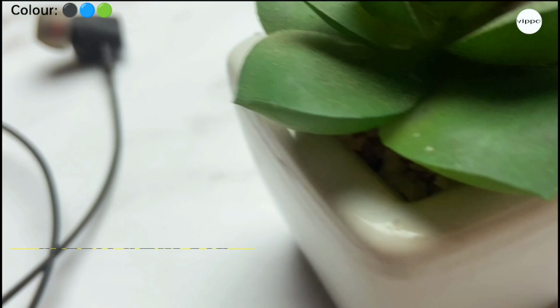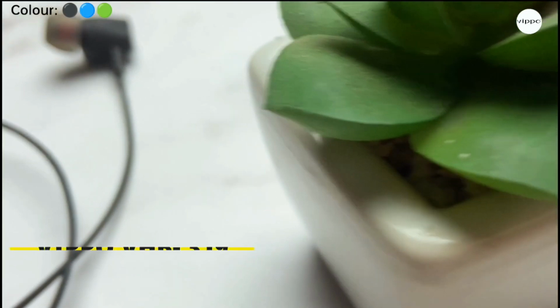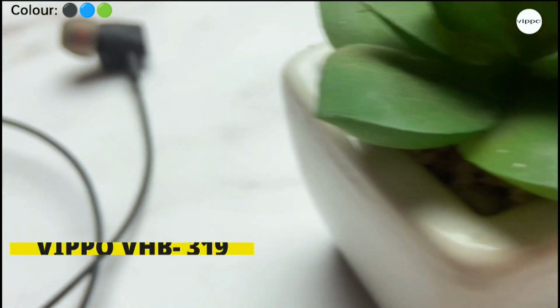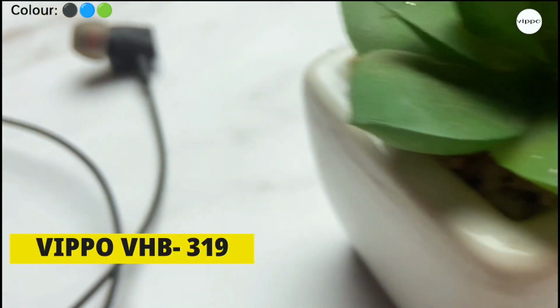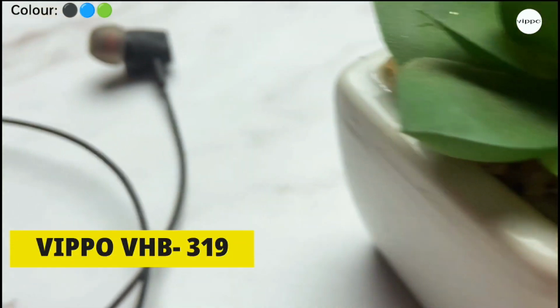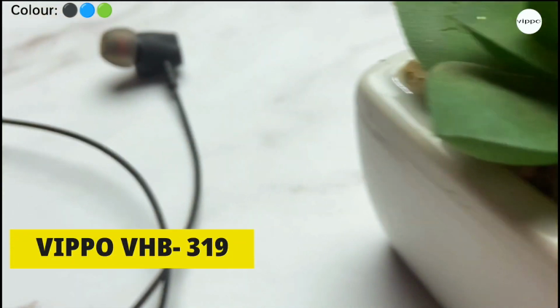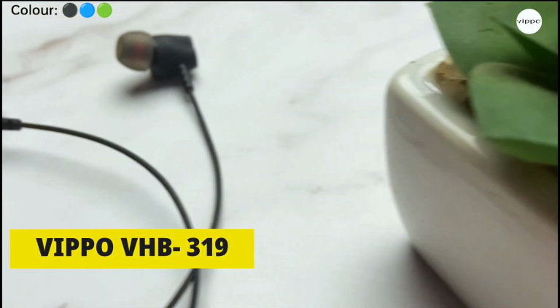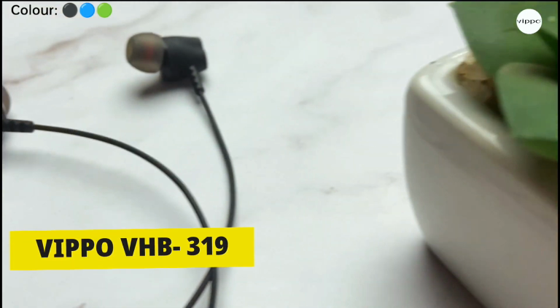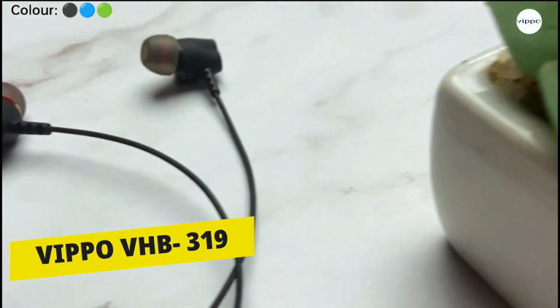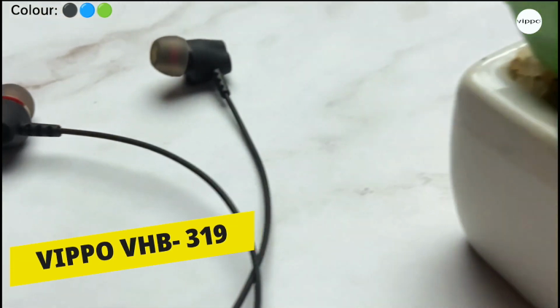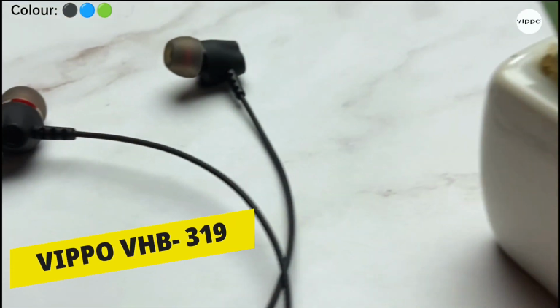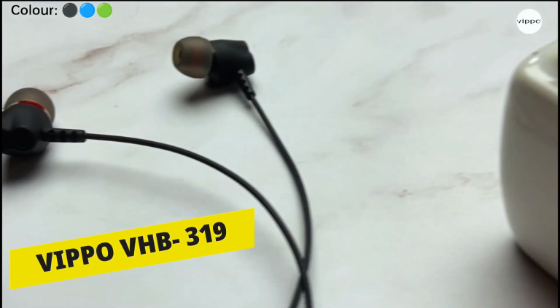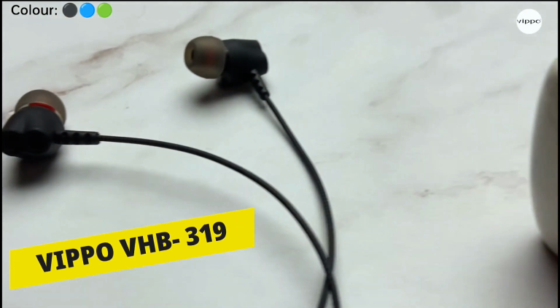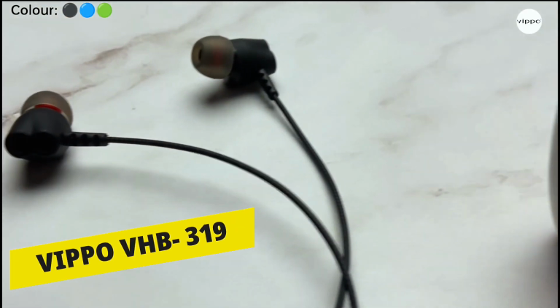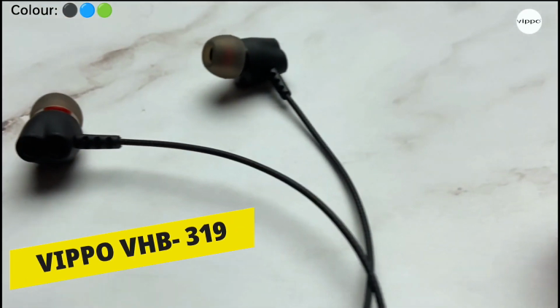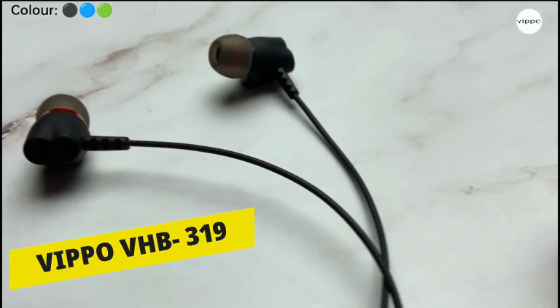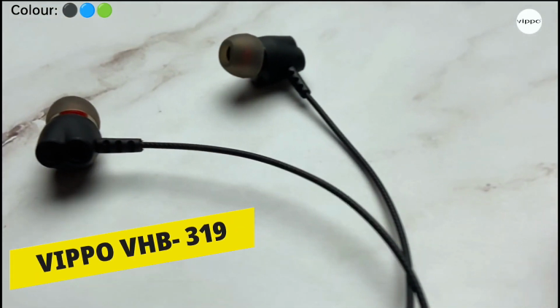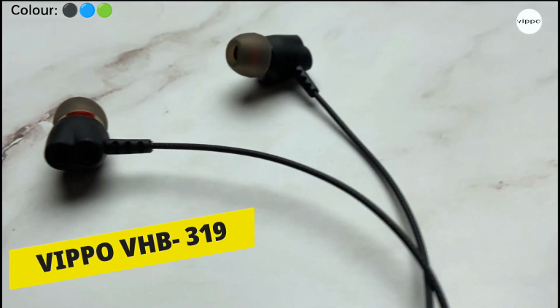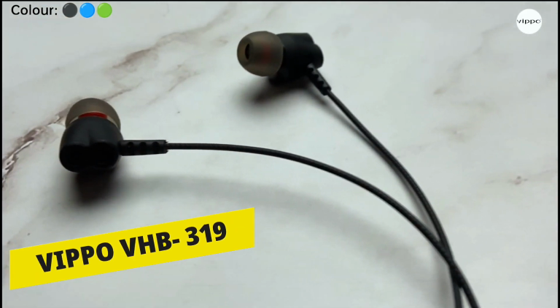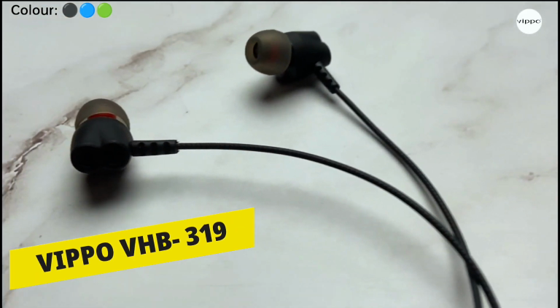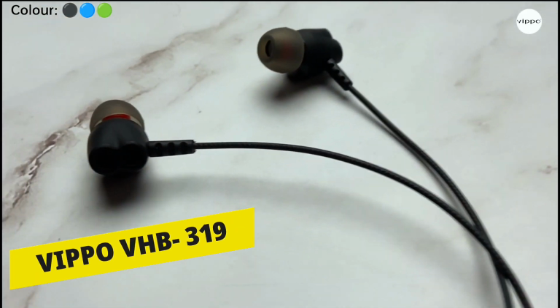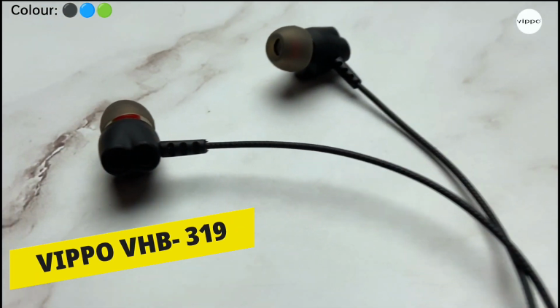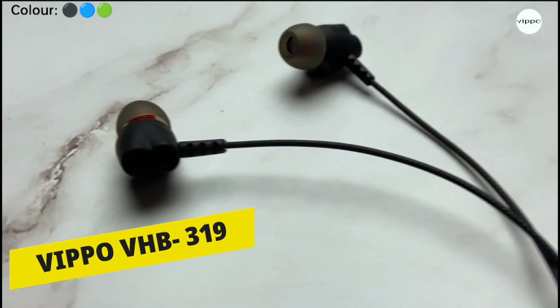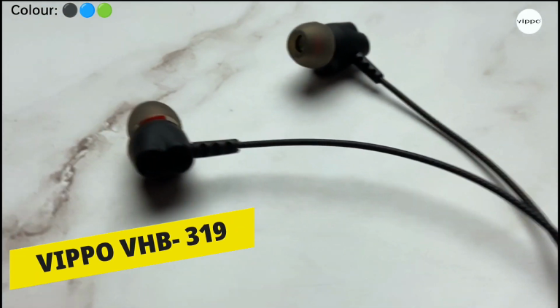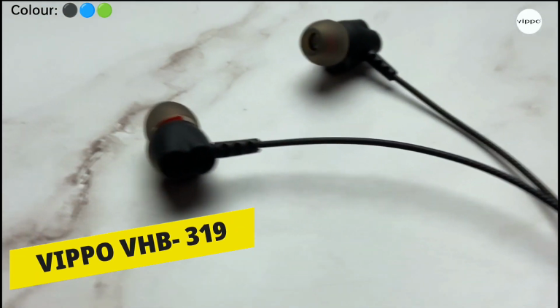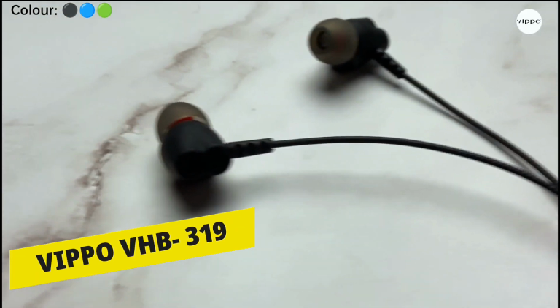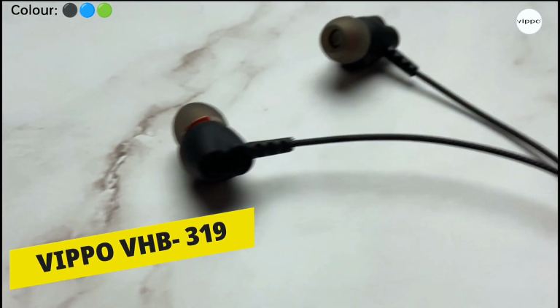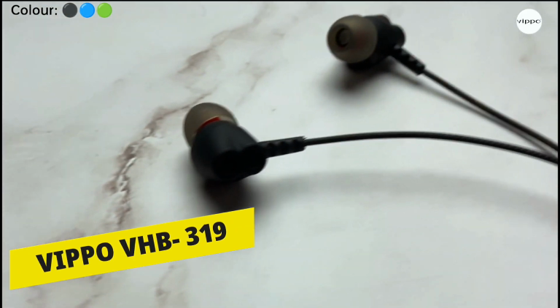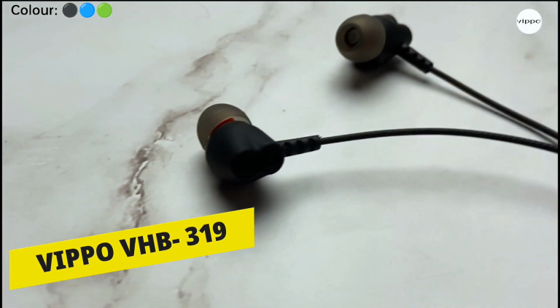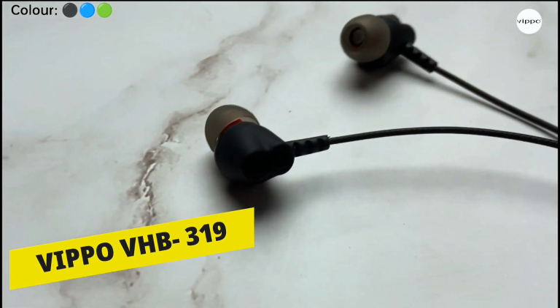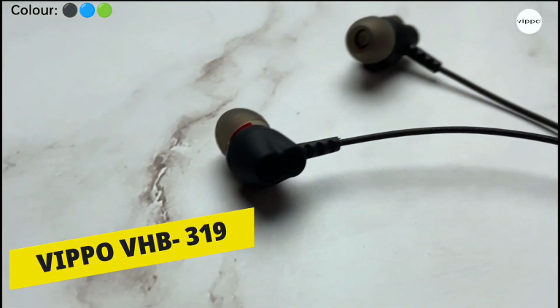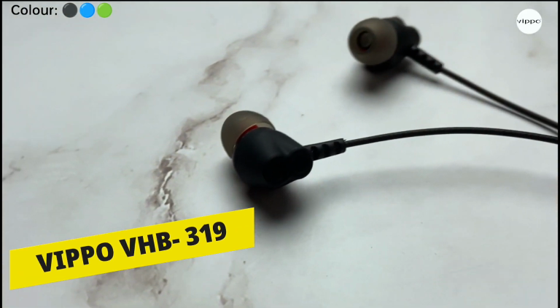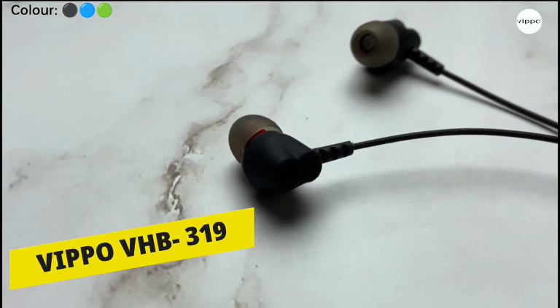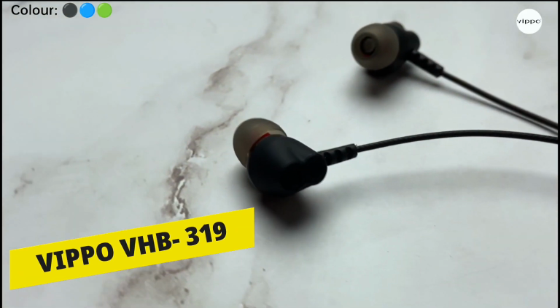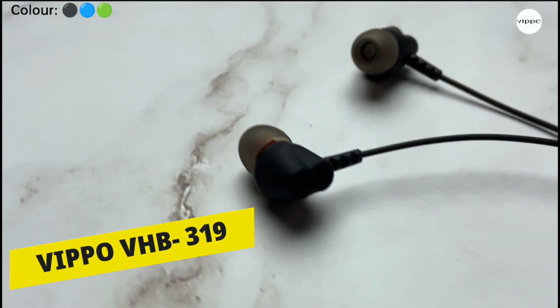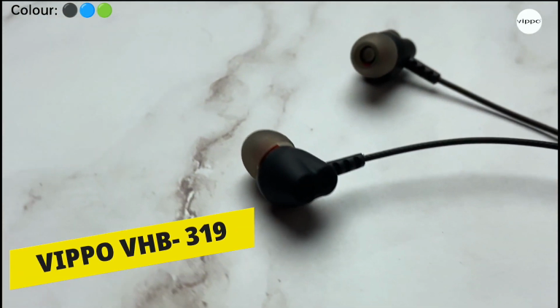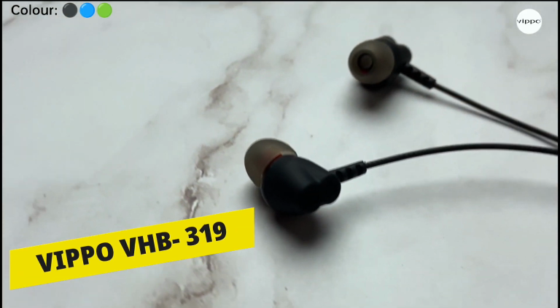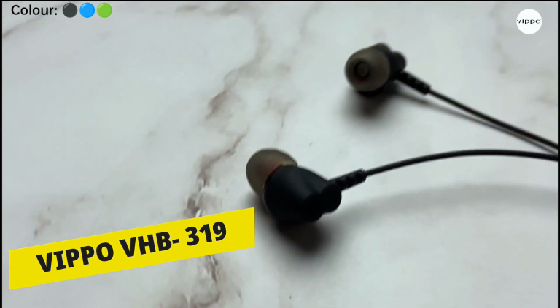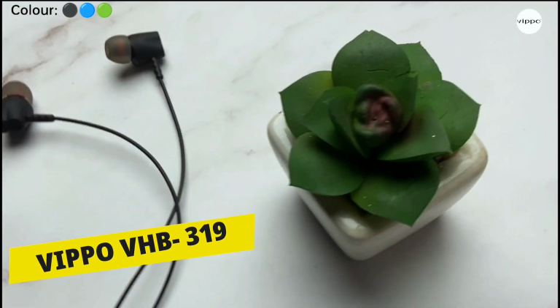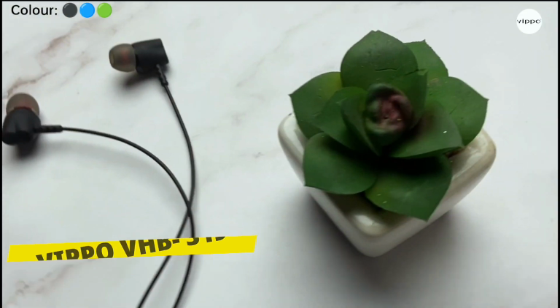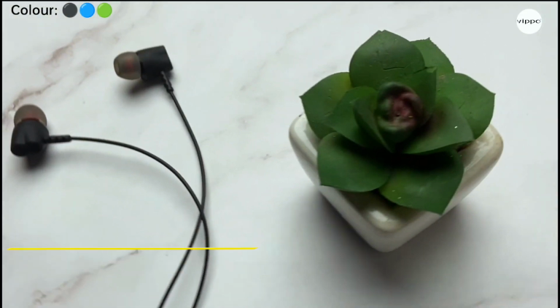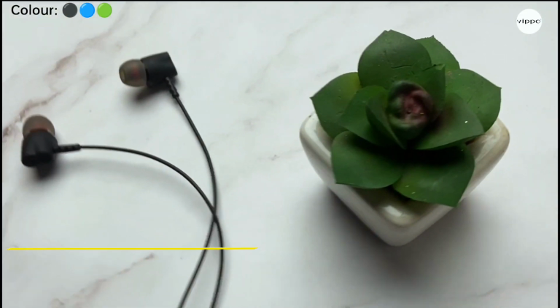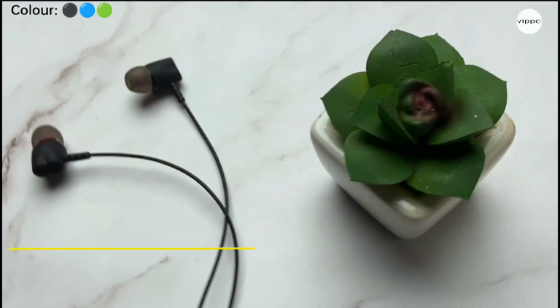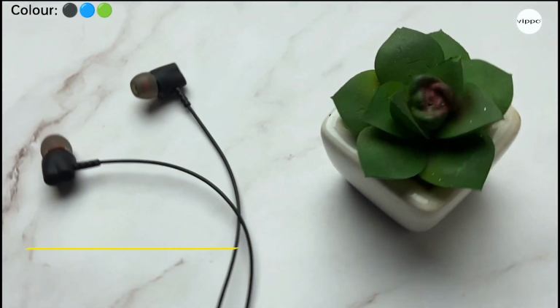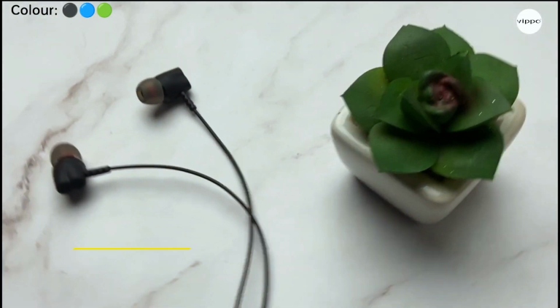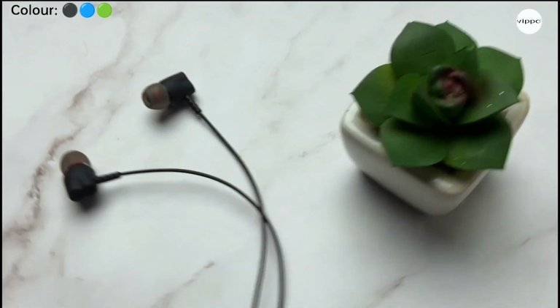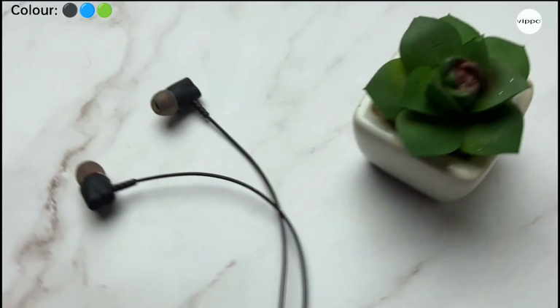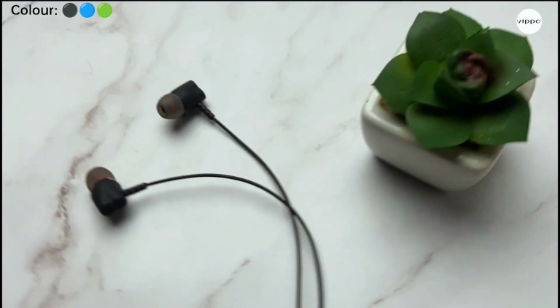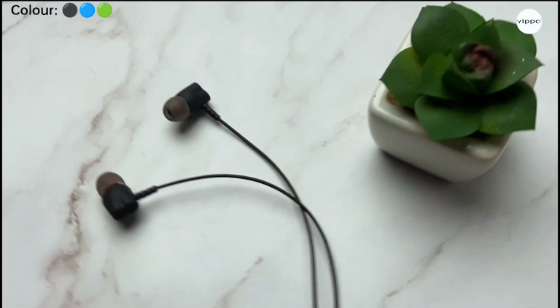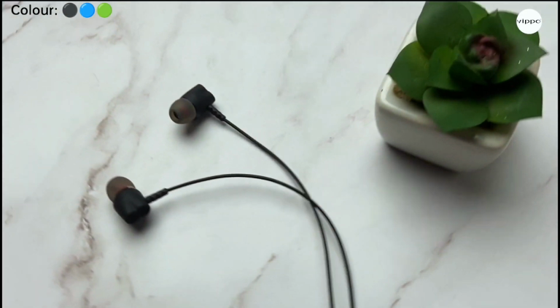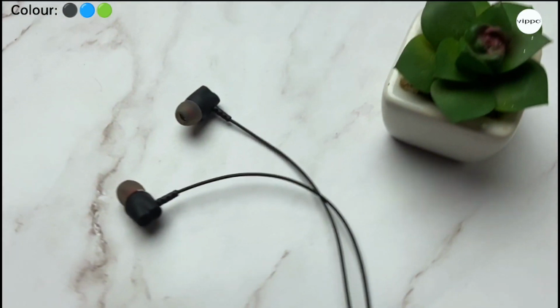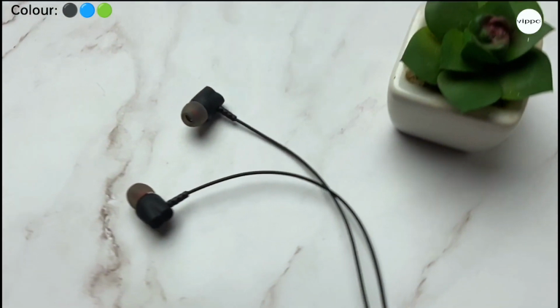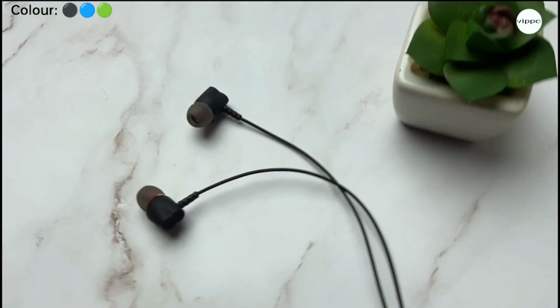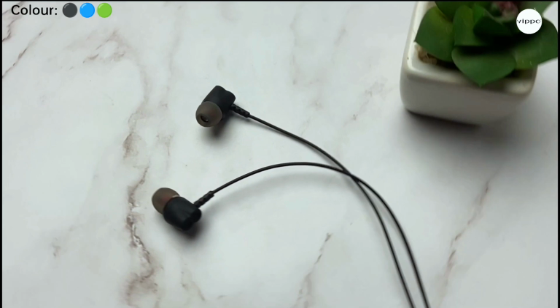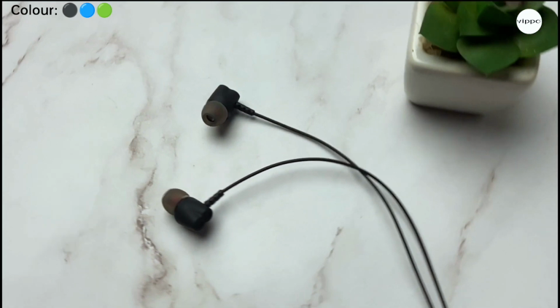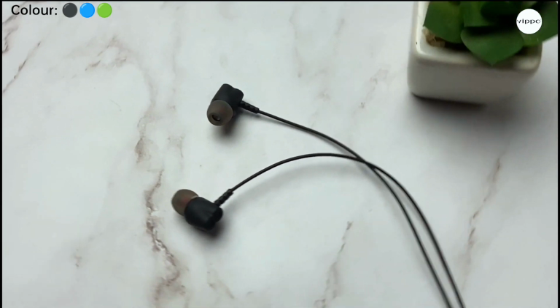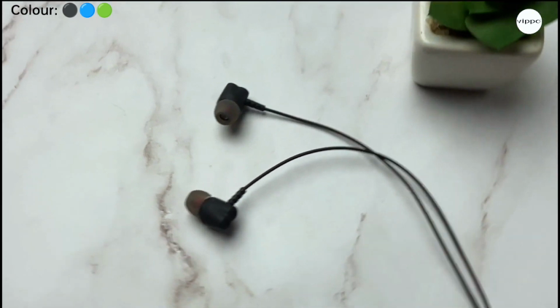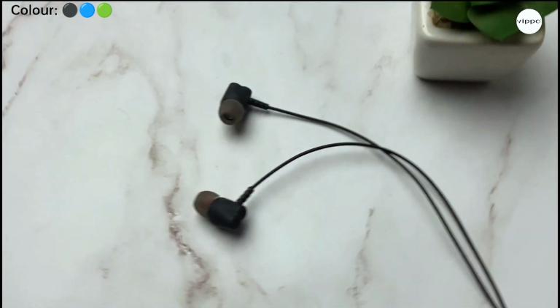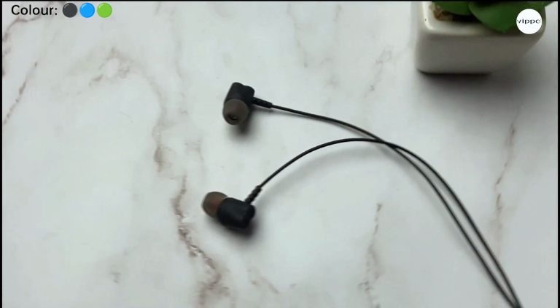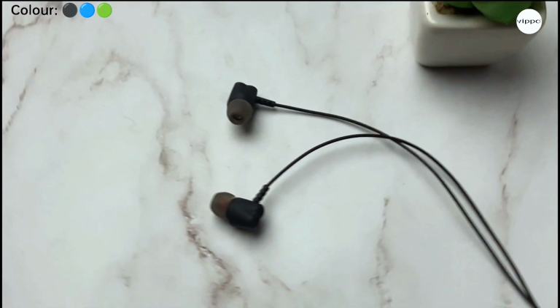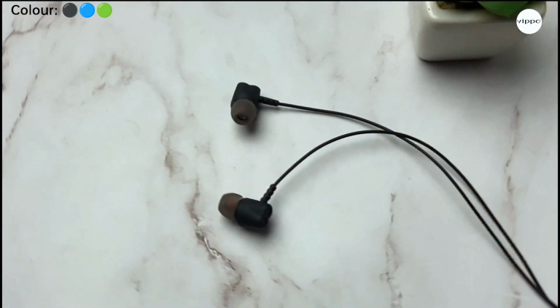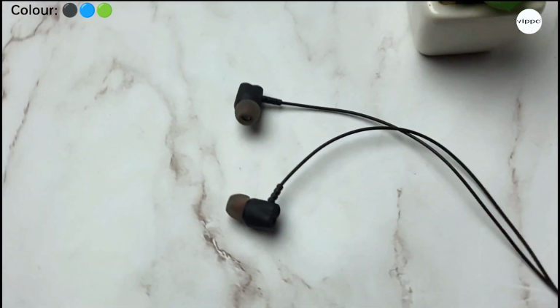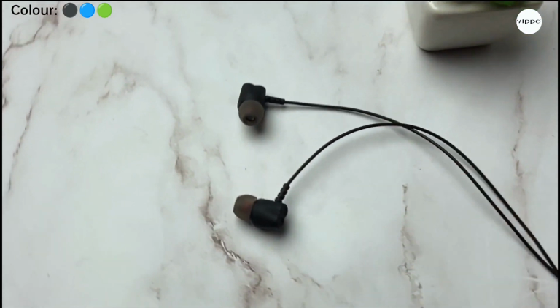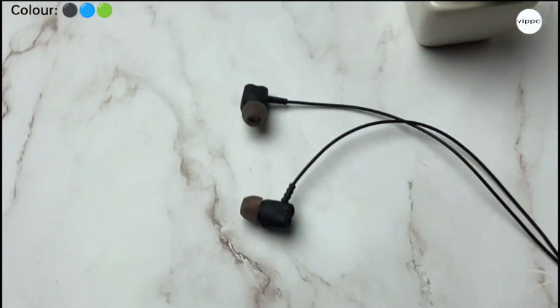Hello everyone, in this video I will unbox and review this wired earphone from Wippo. So with that being said, let's start the video.